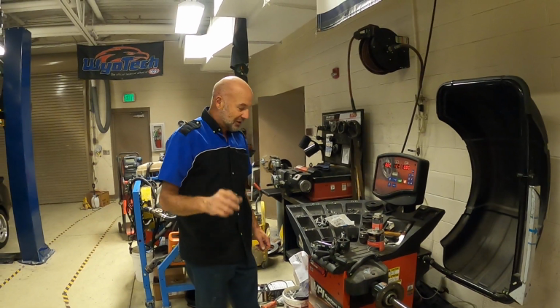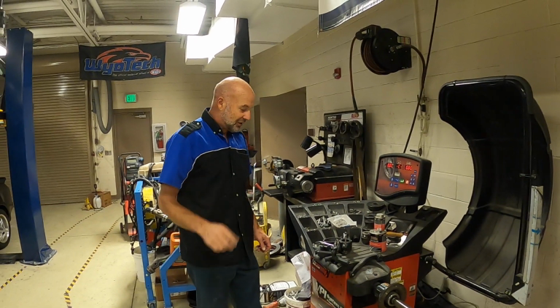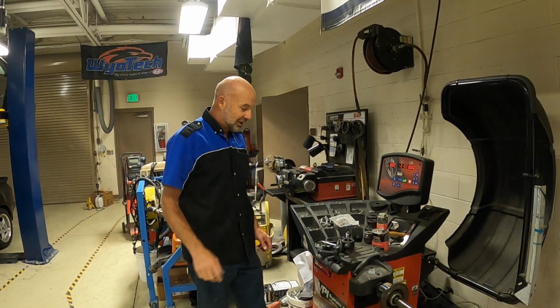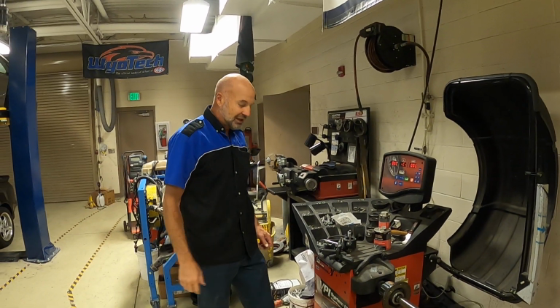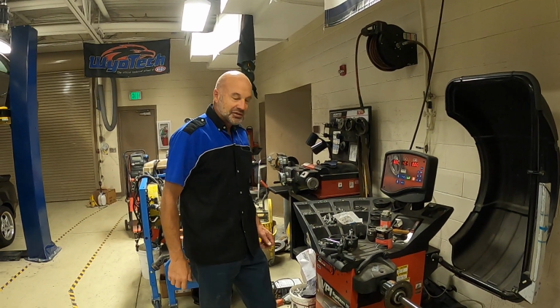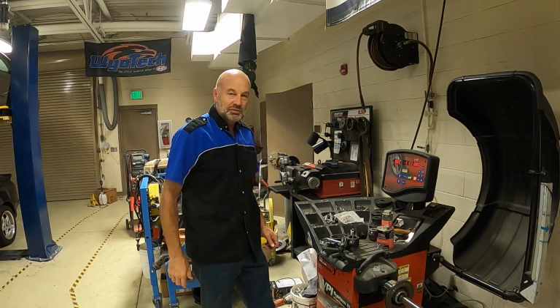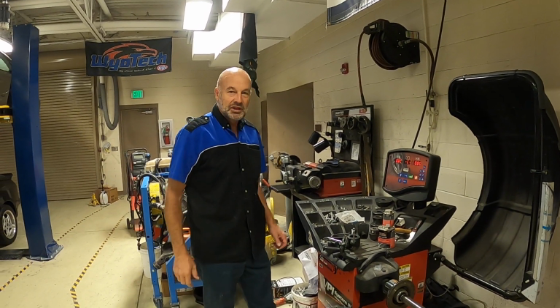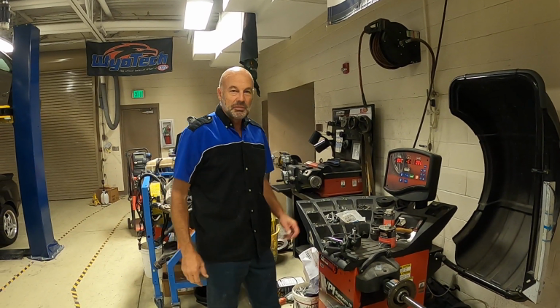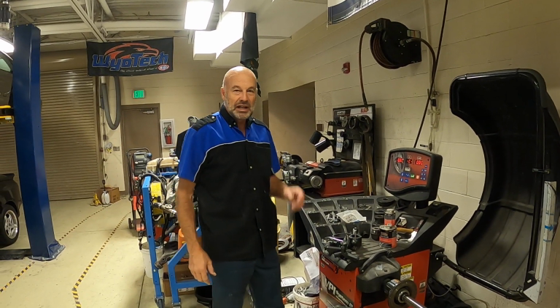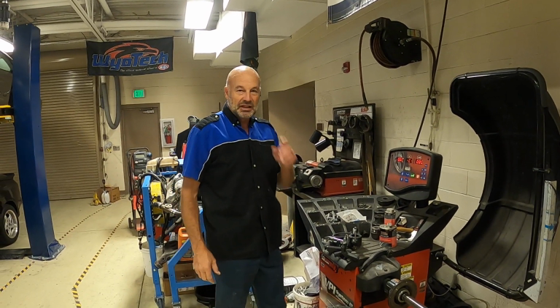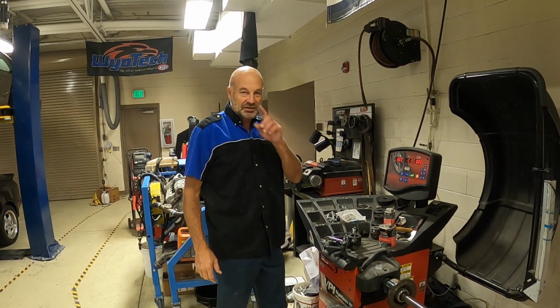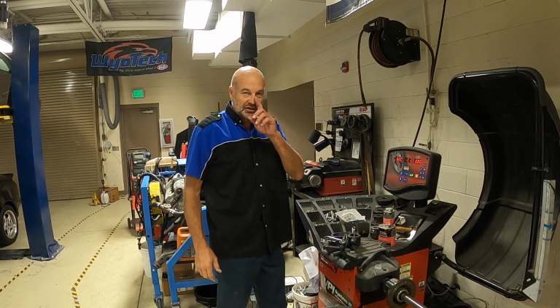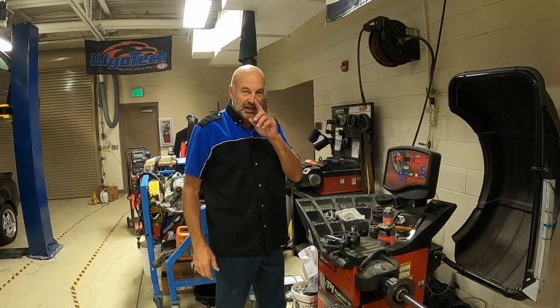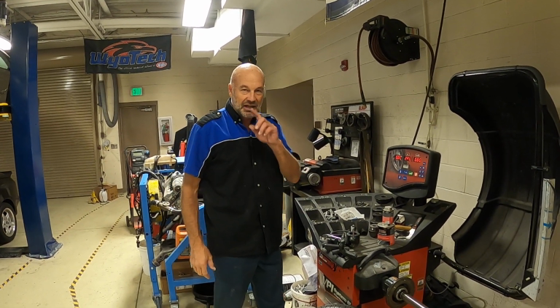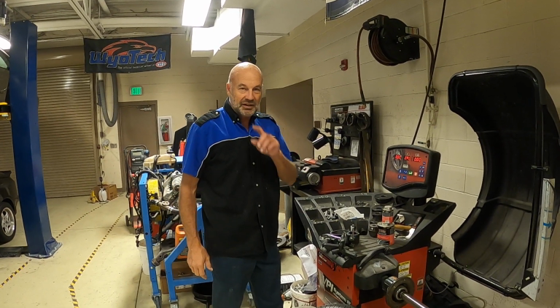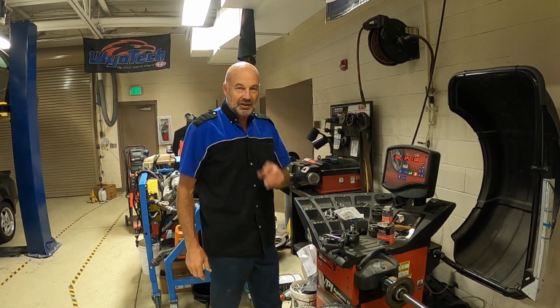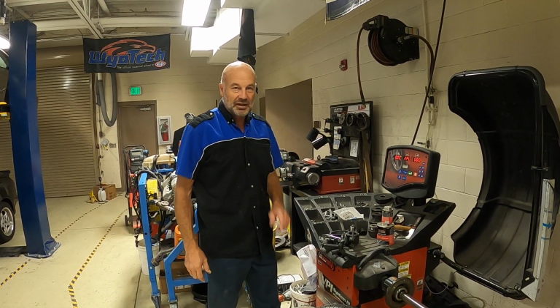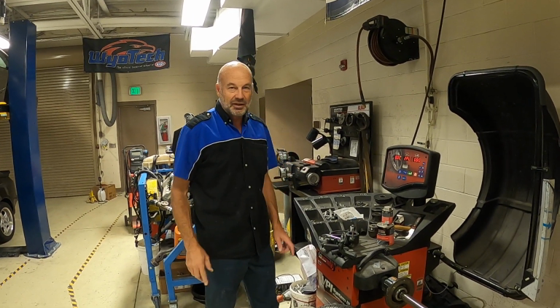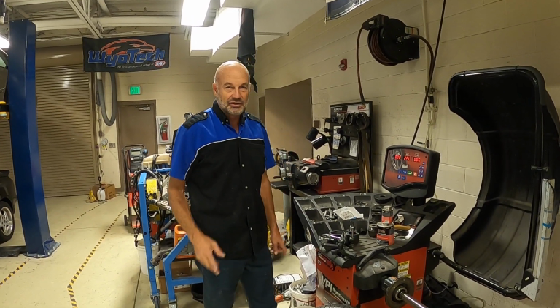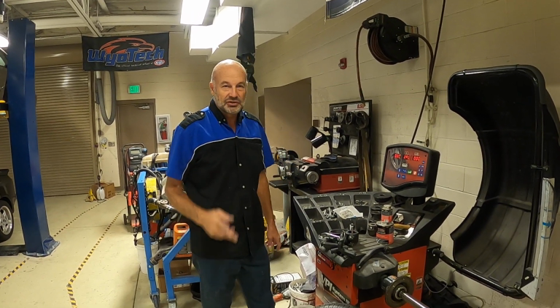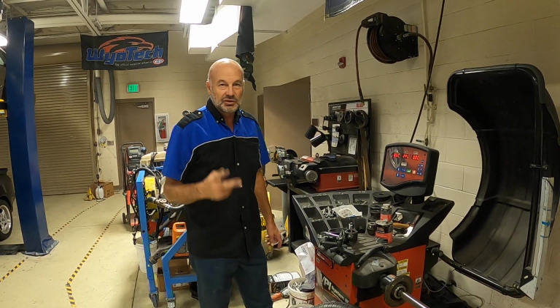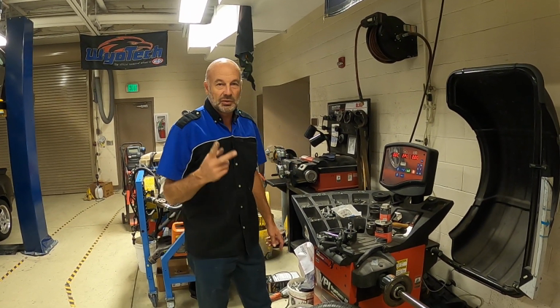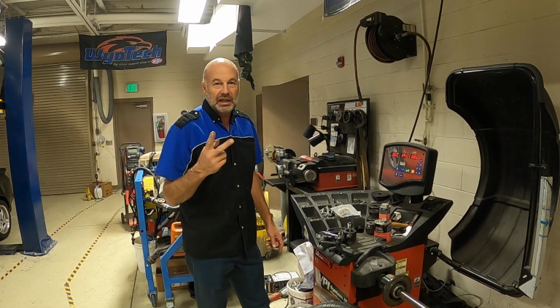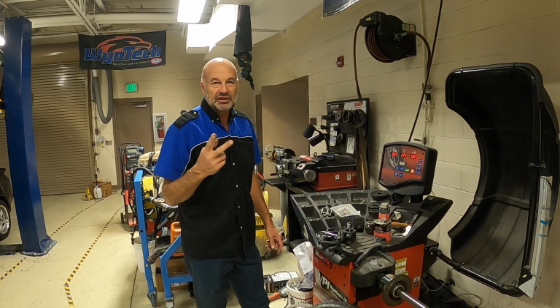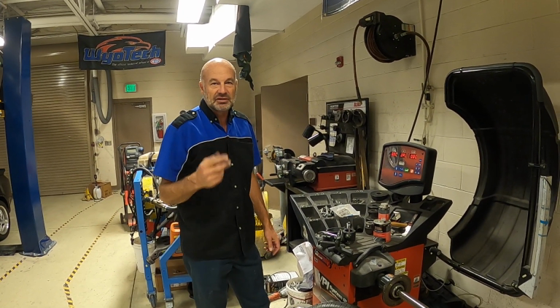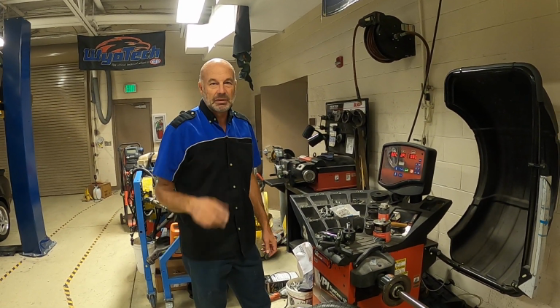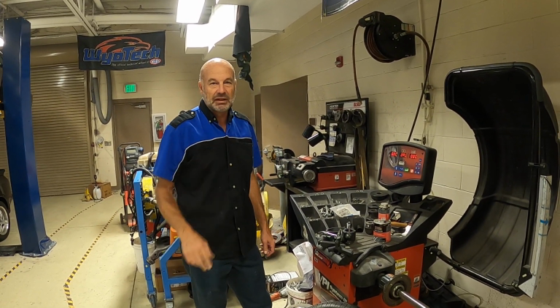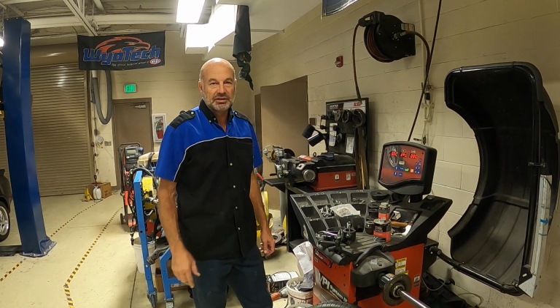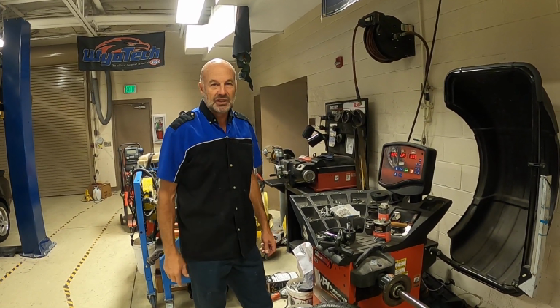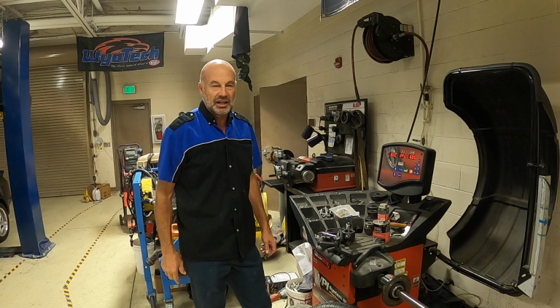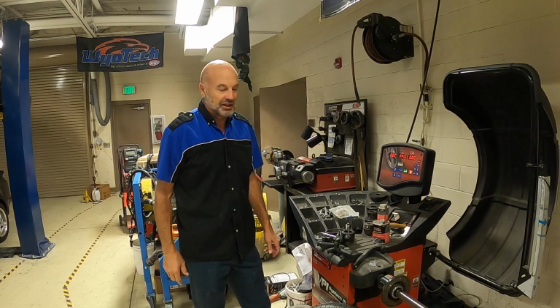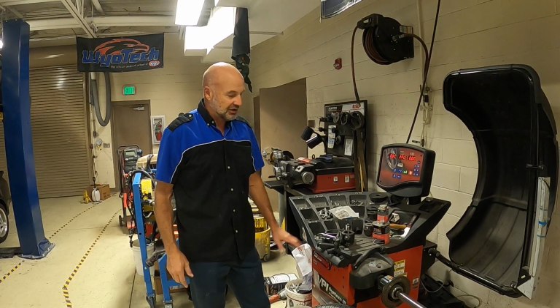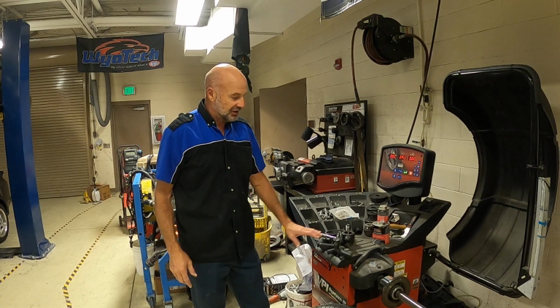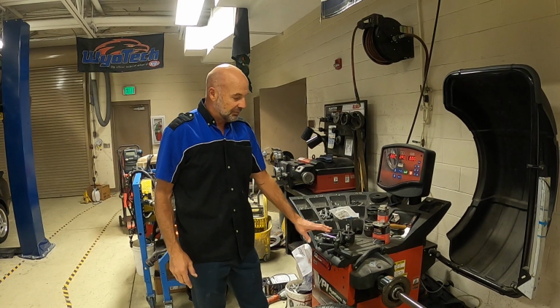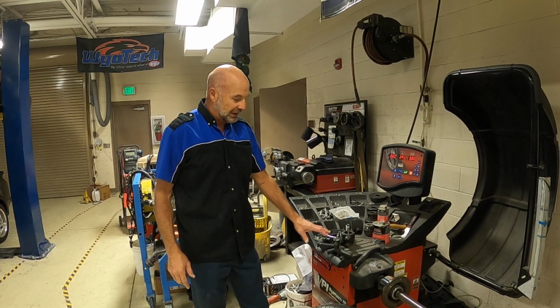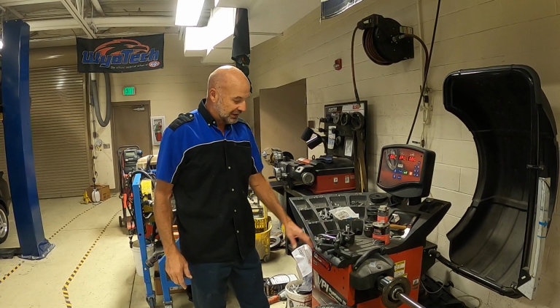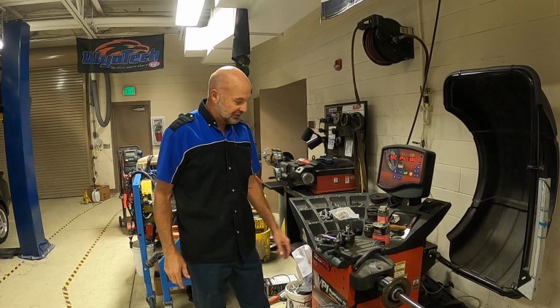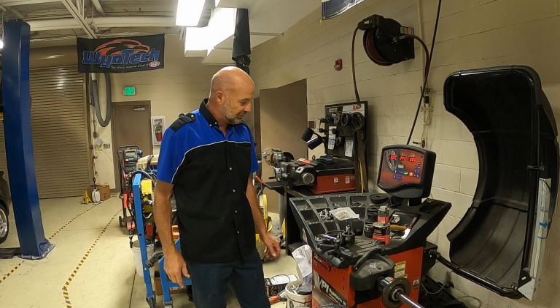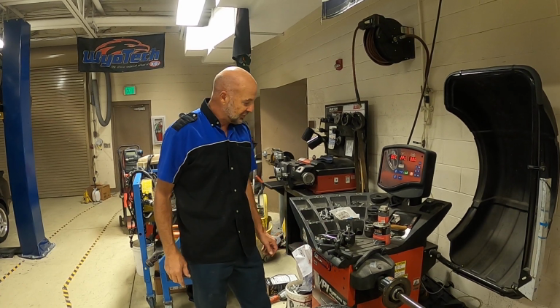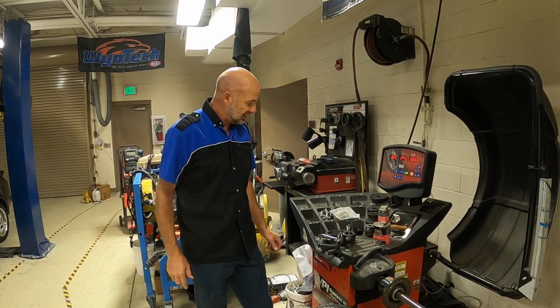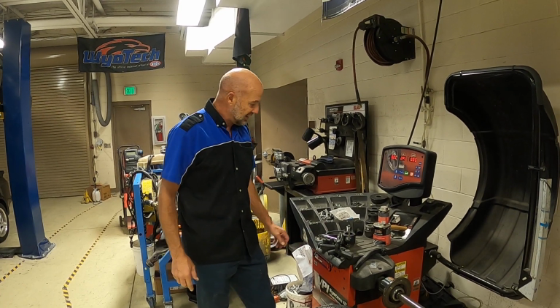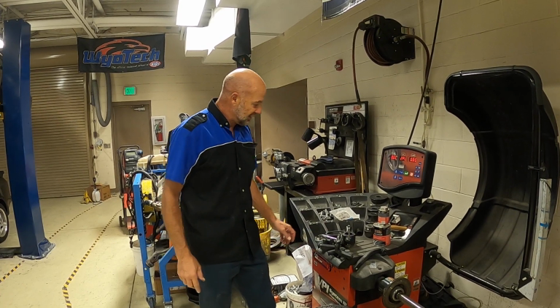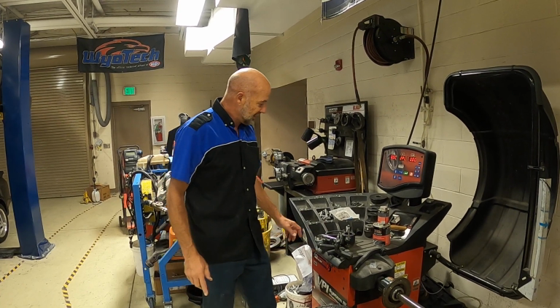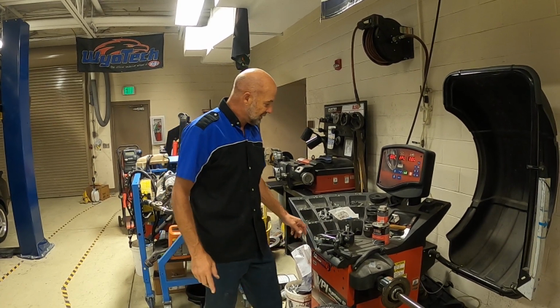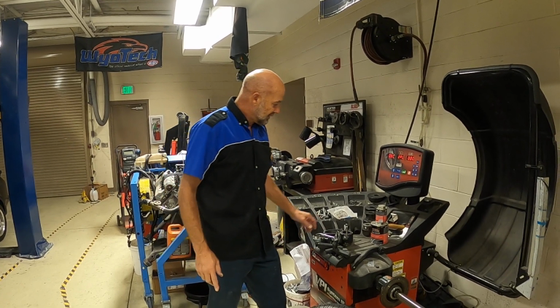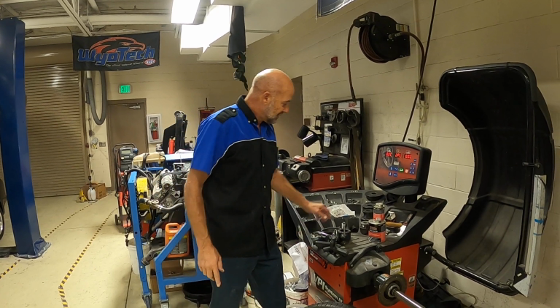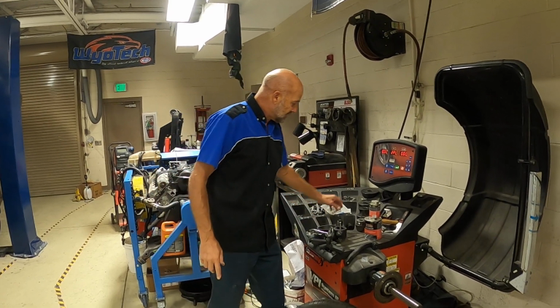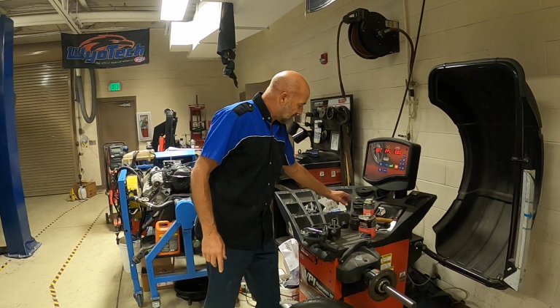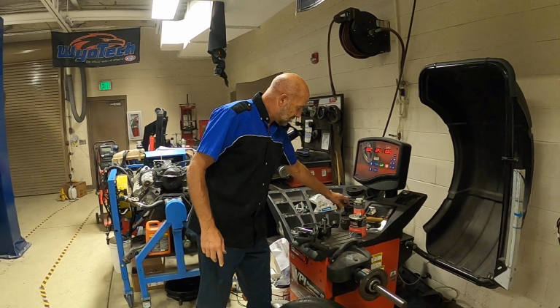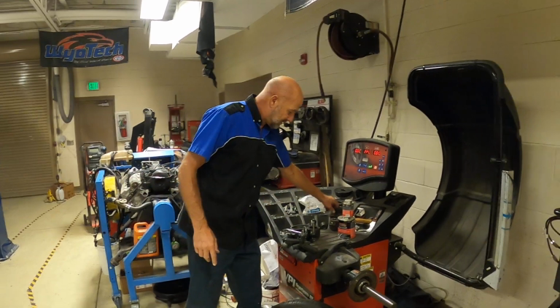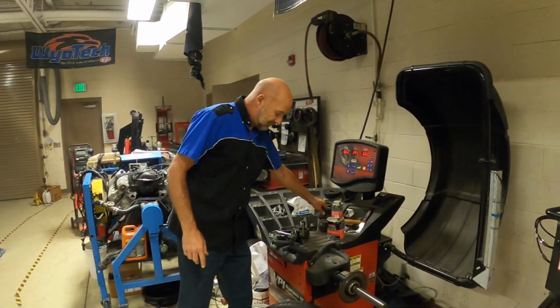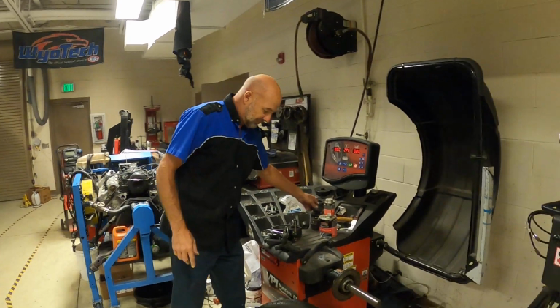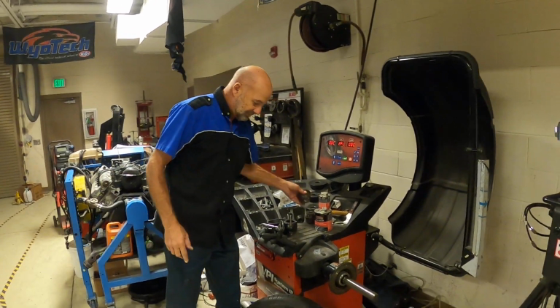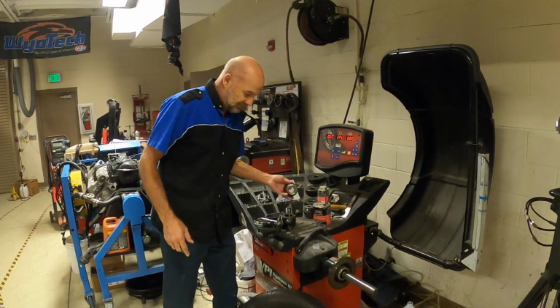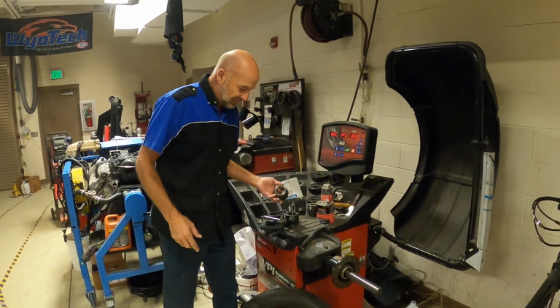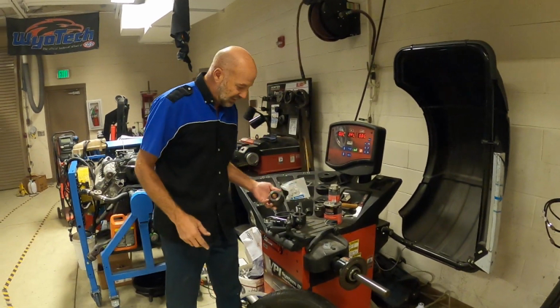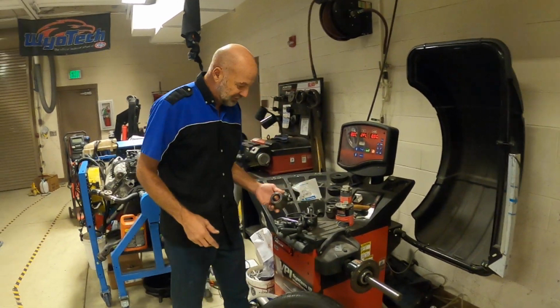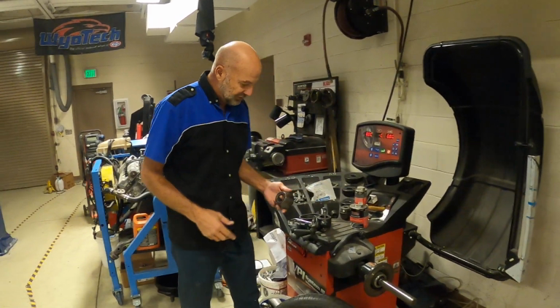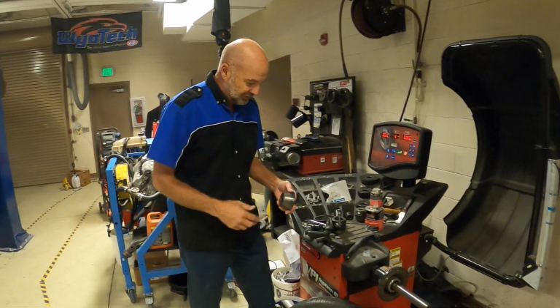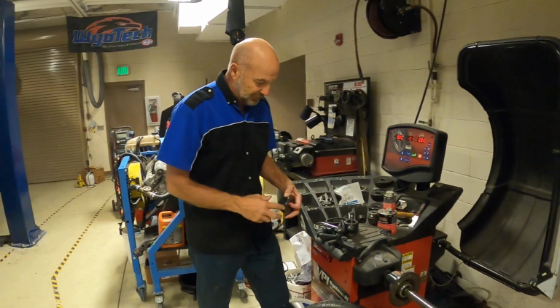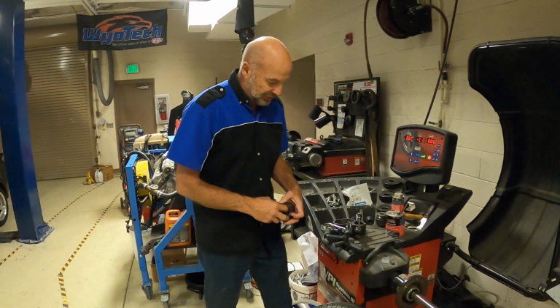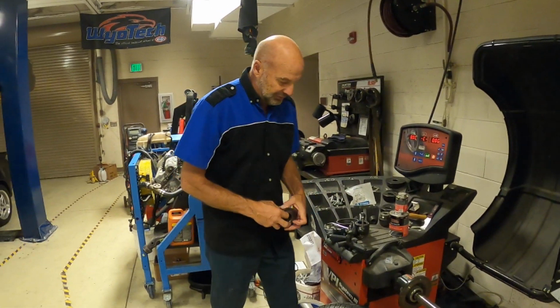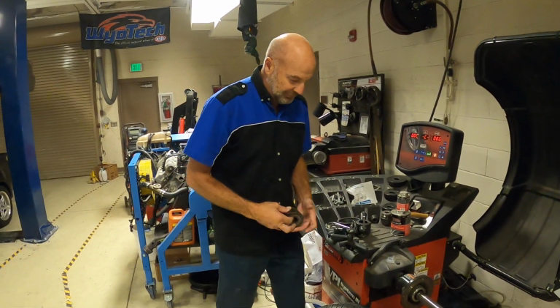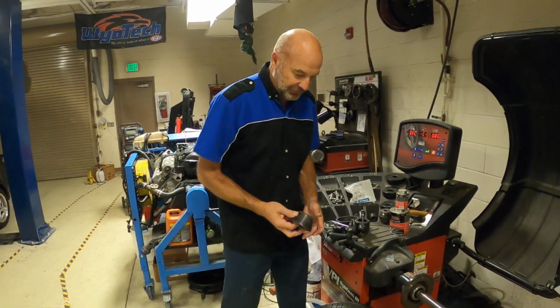All right, we're going to balance a tire. There's two ways to mount a tire on the balance machine. I'll show you both of them.